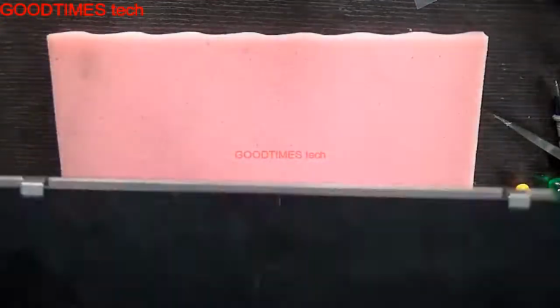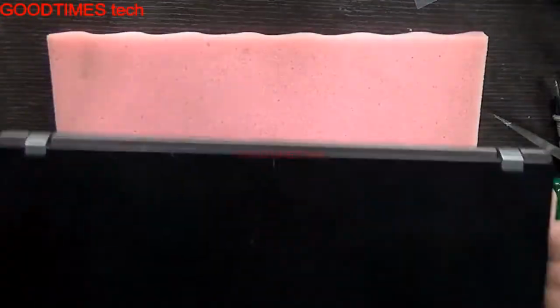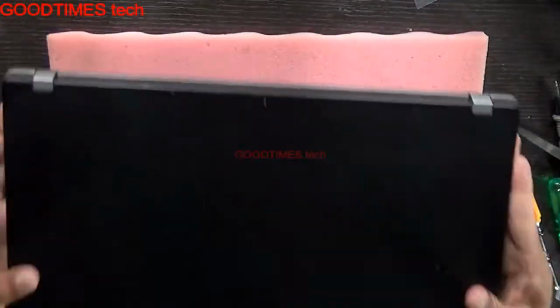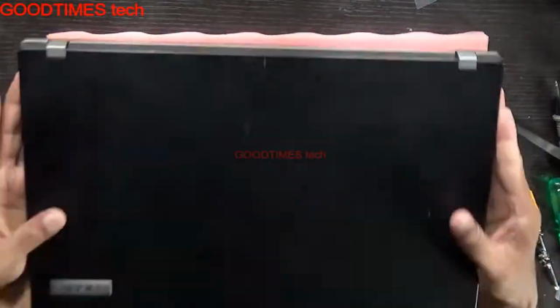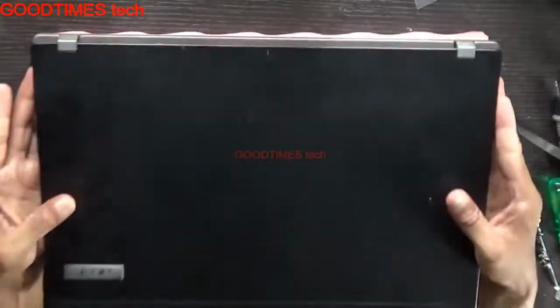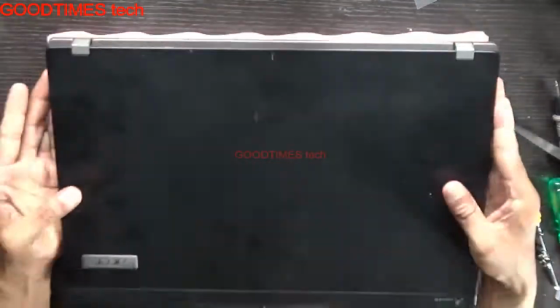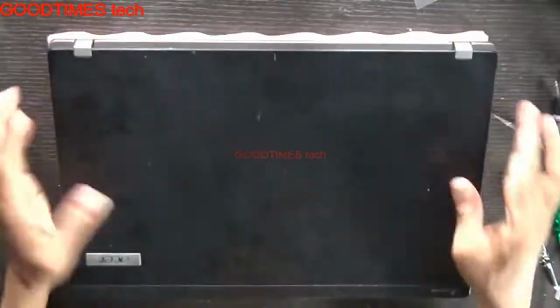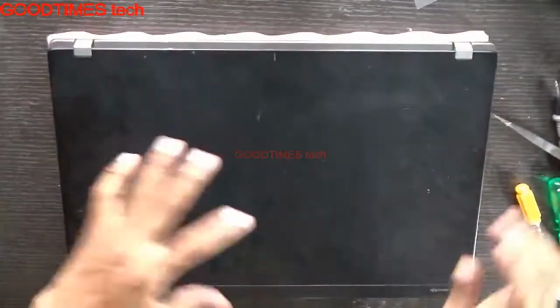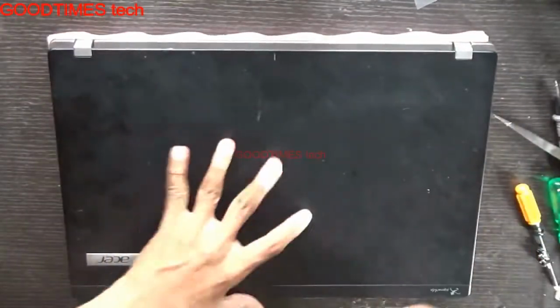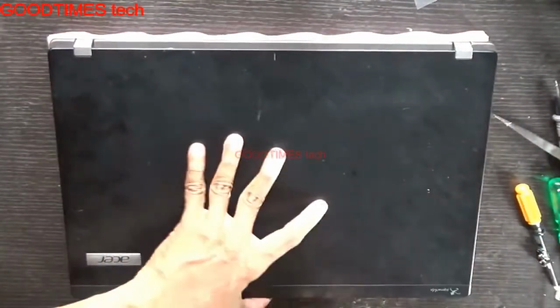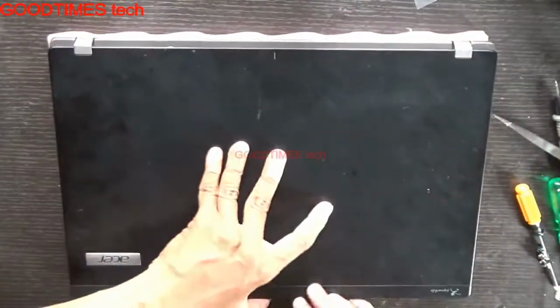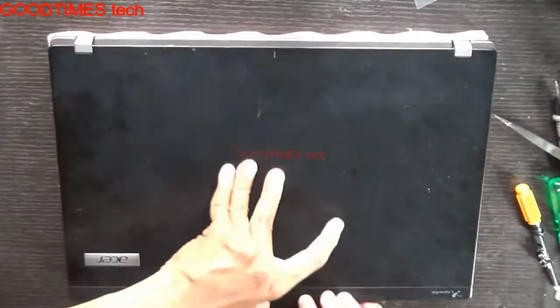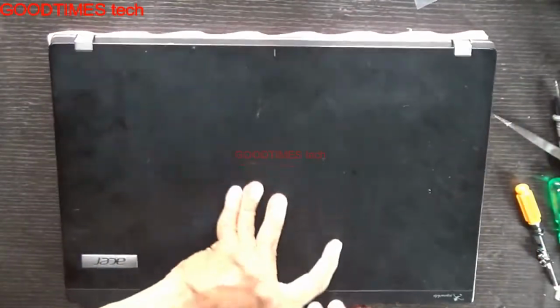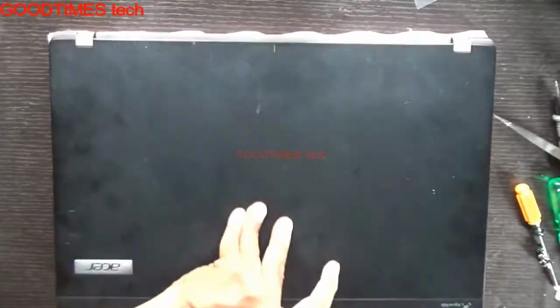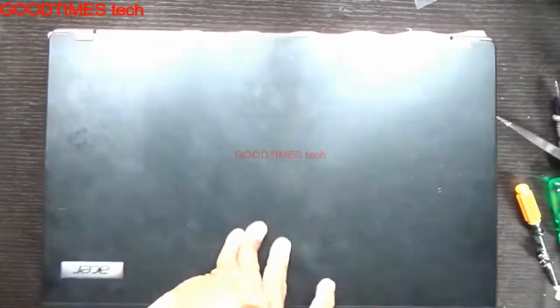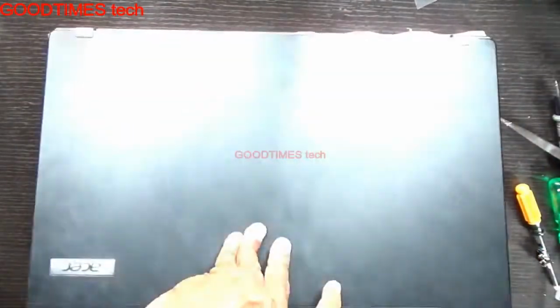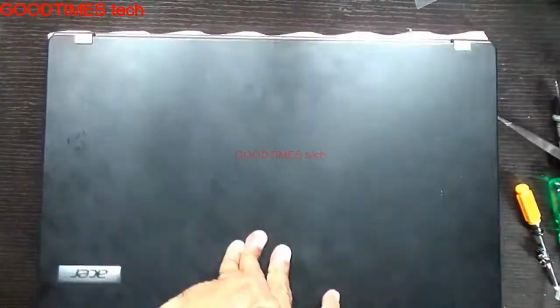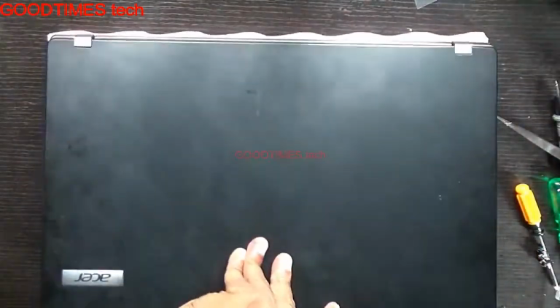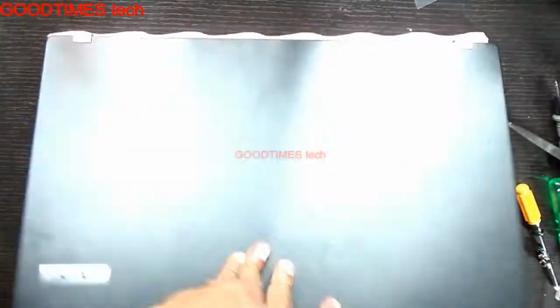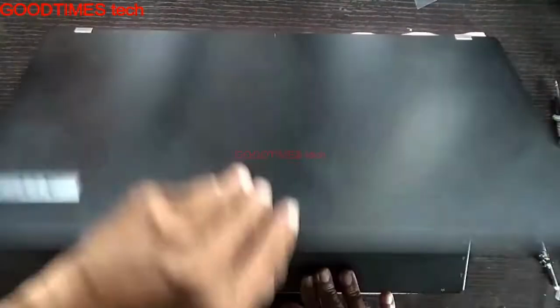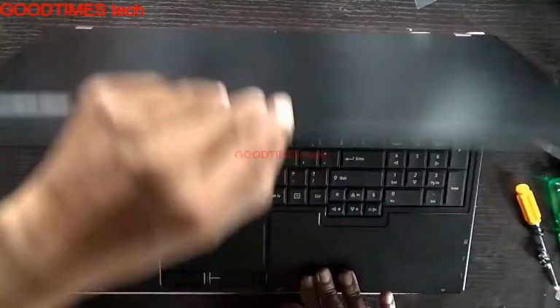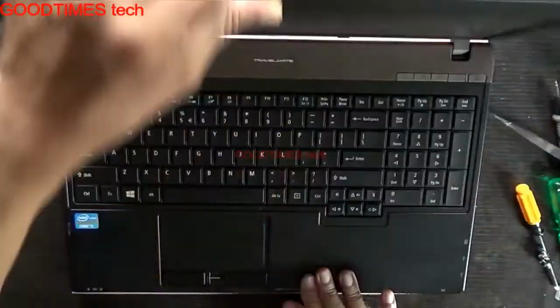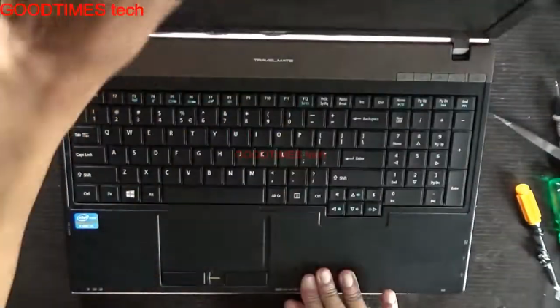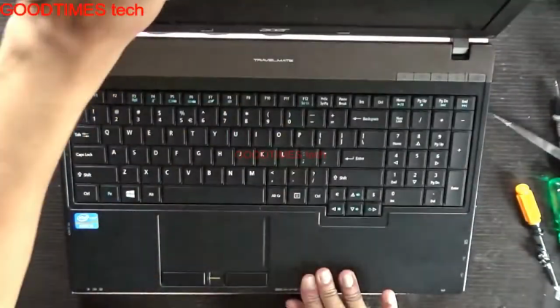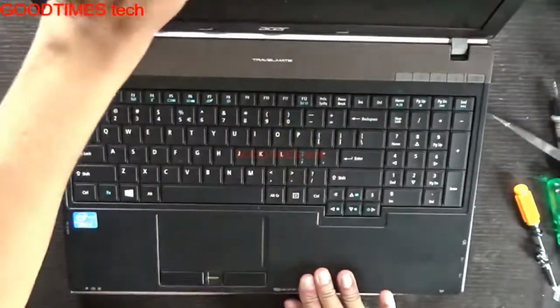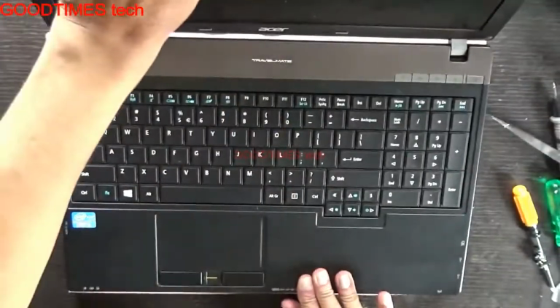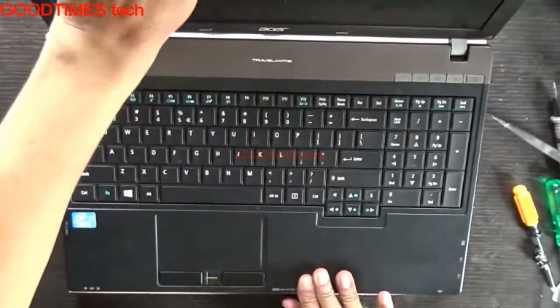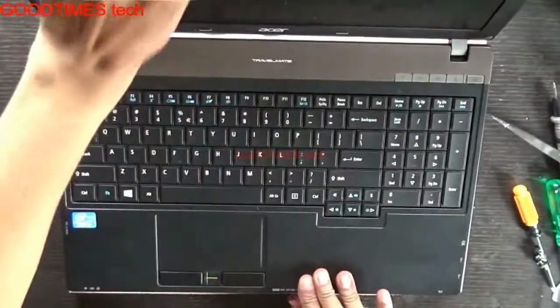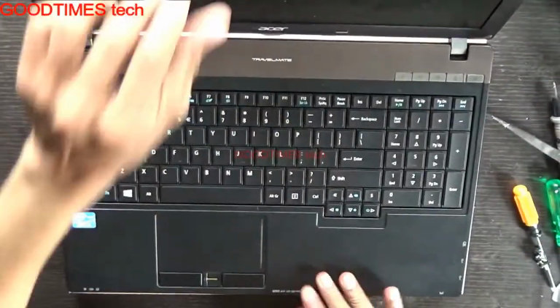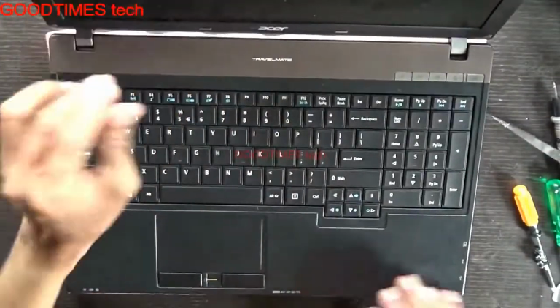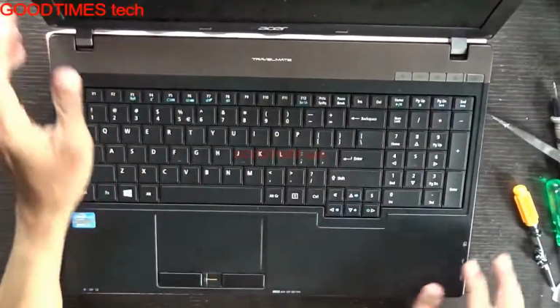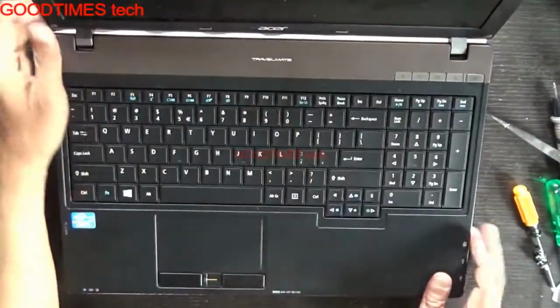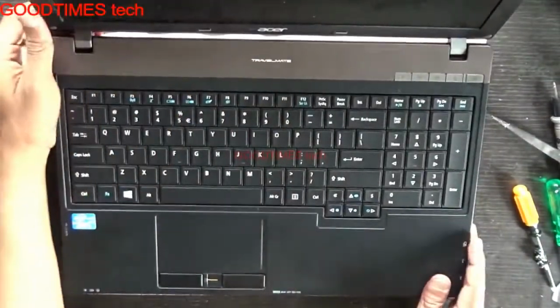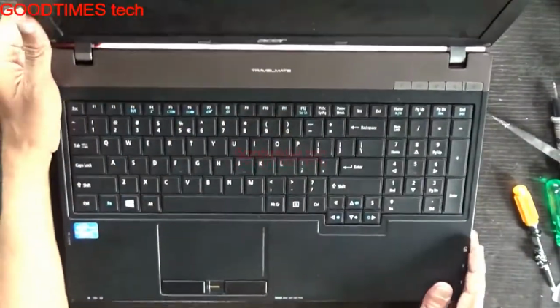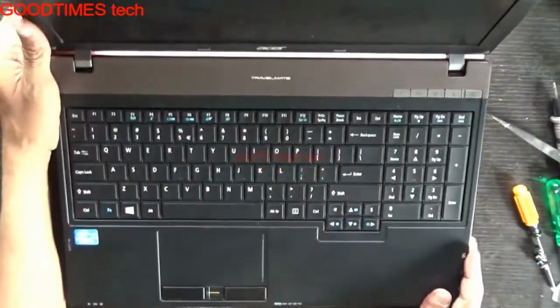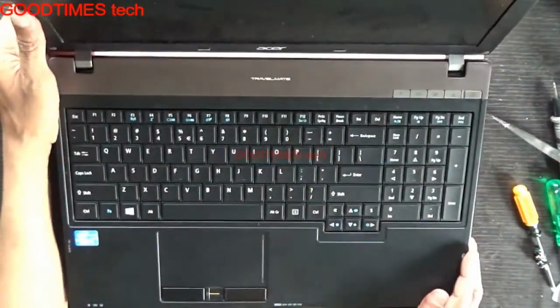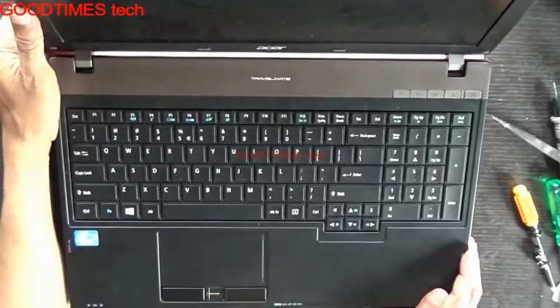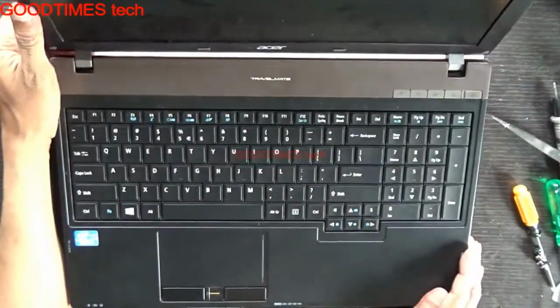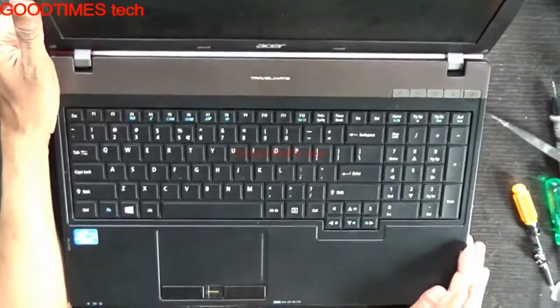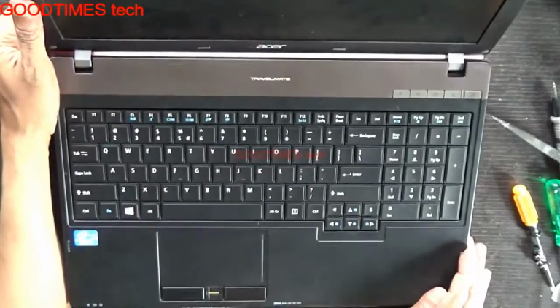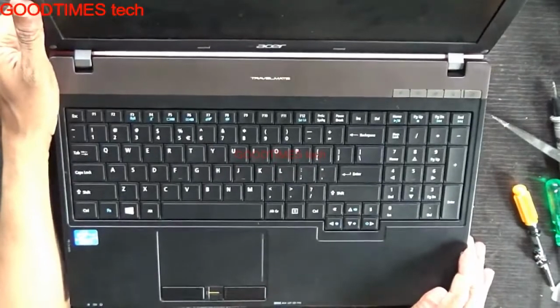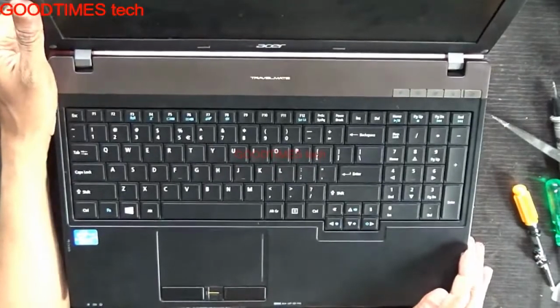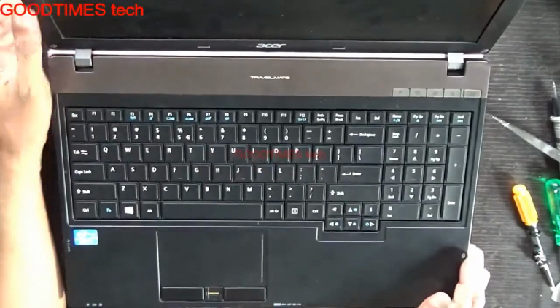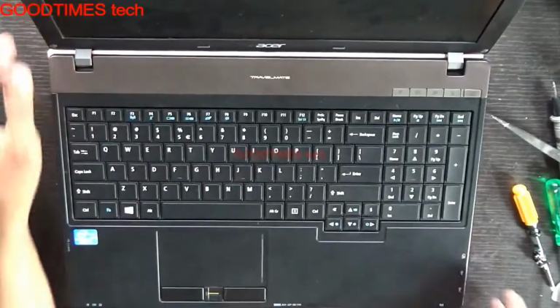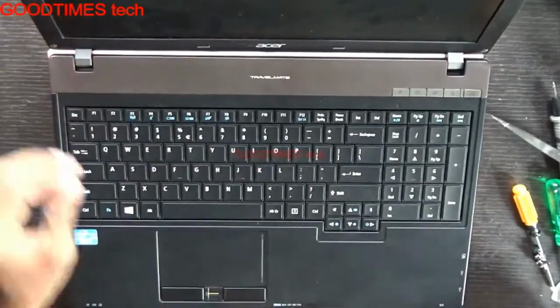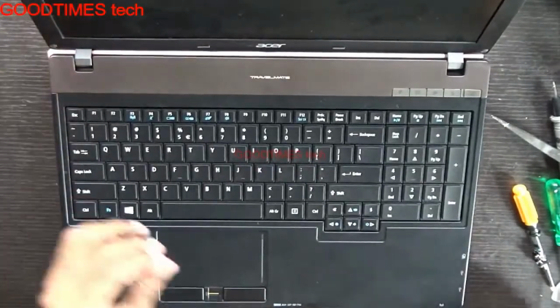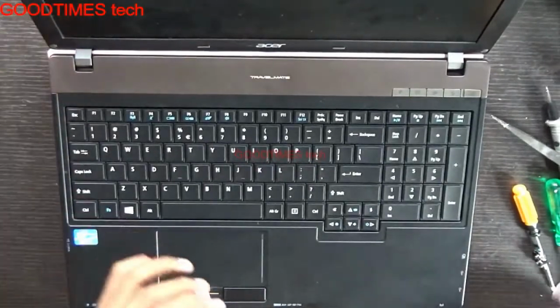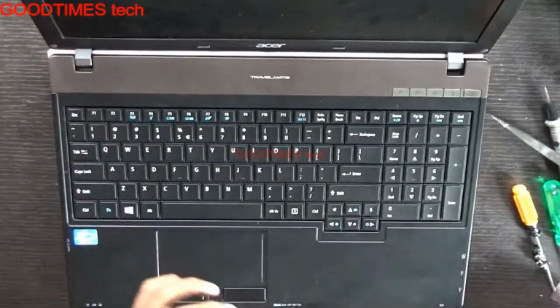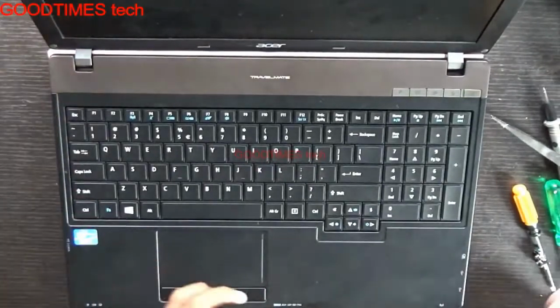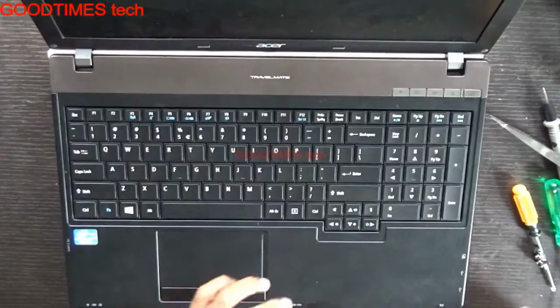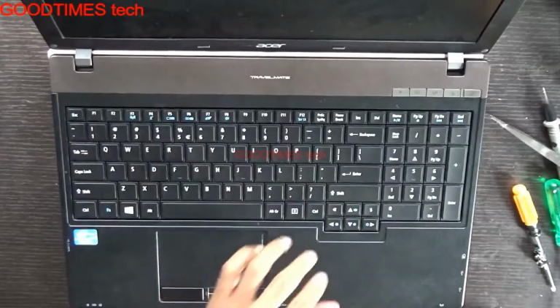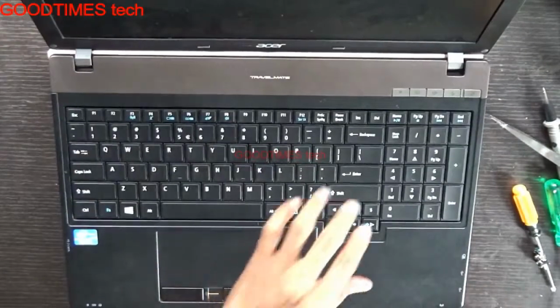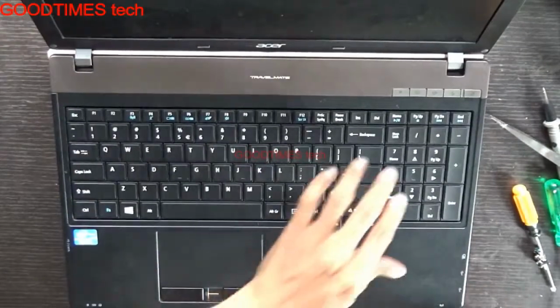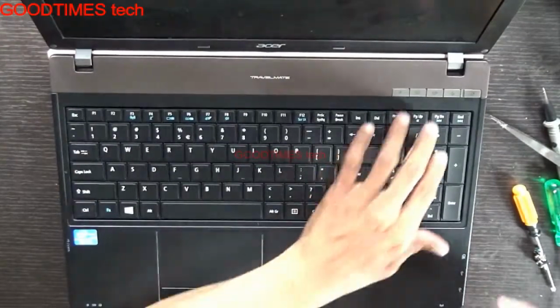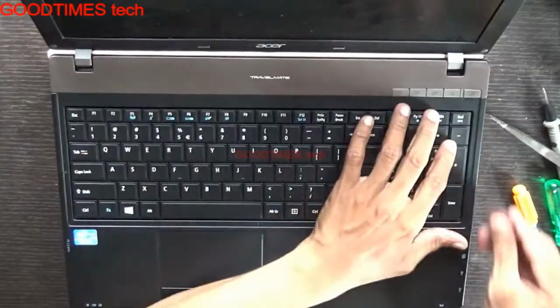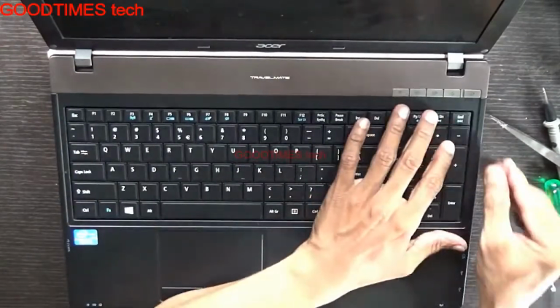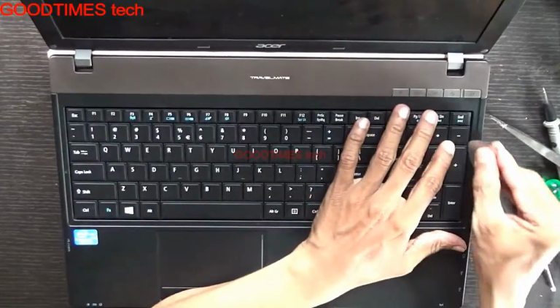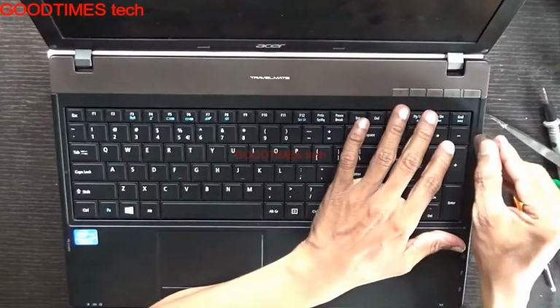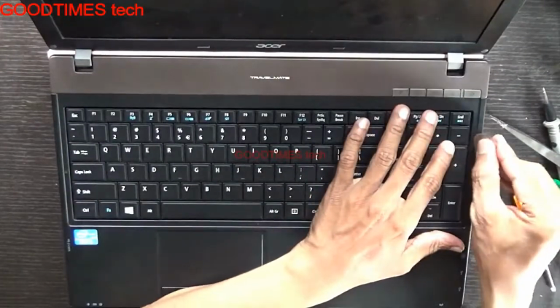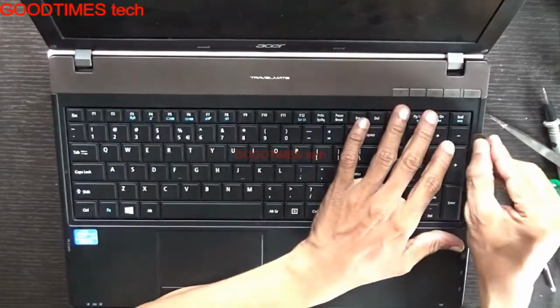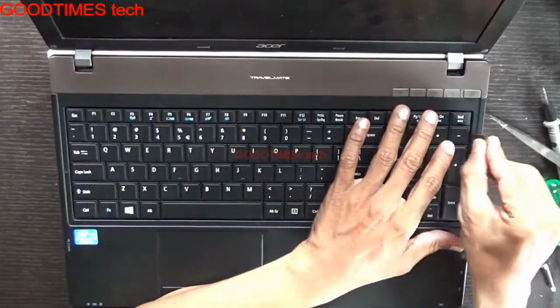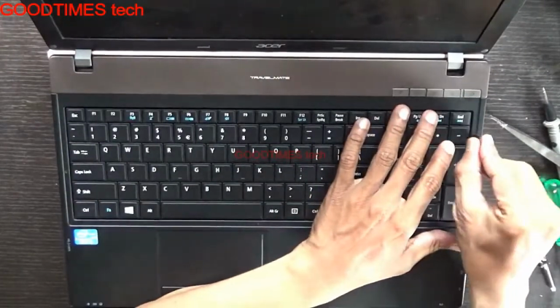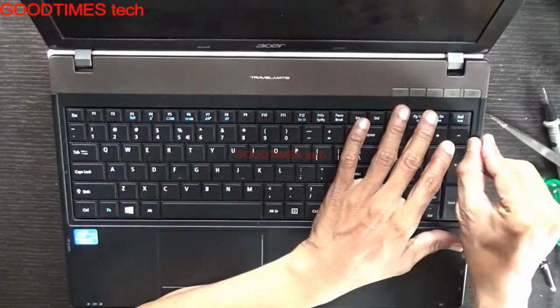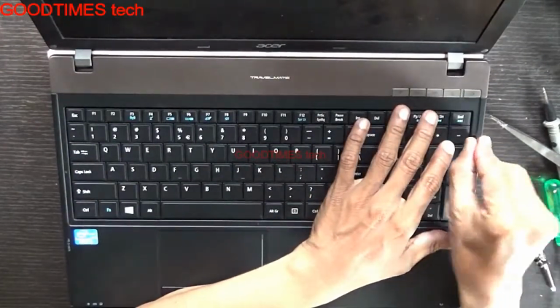After removing the screws, just tilt it out and remove the keyboard.